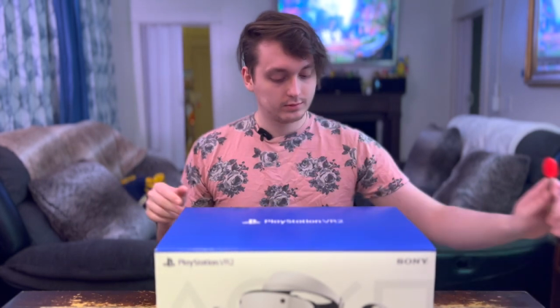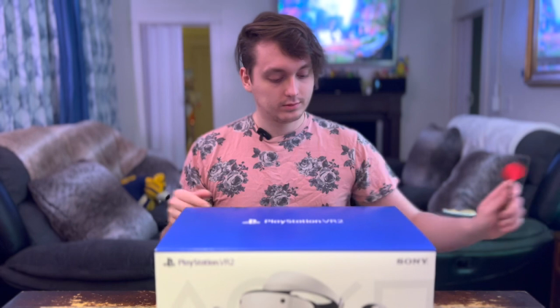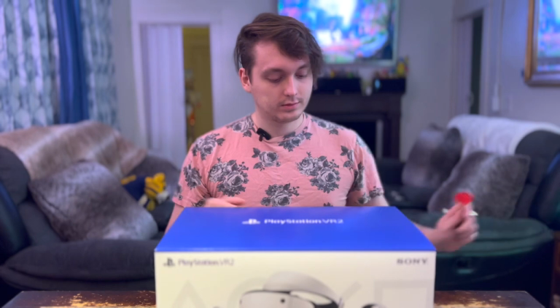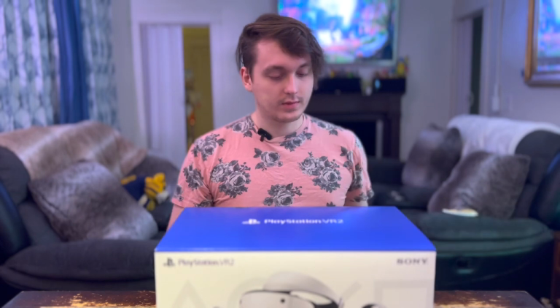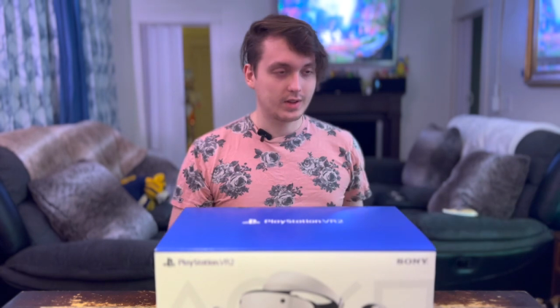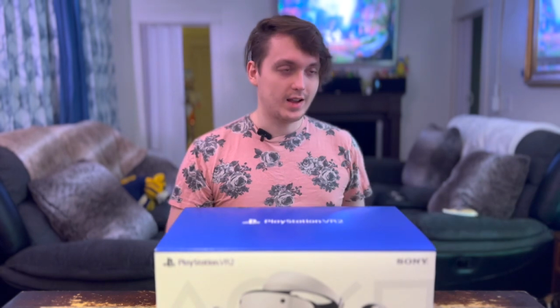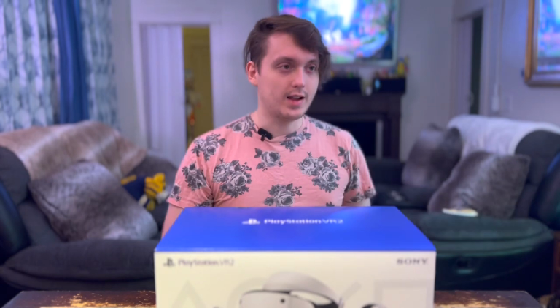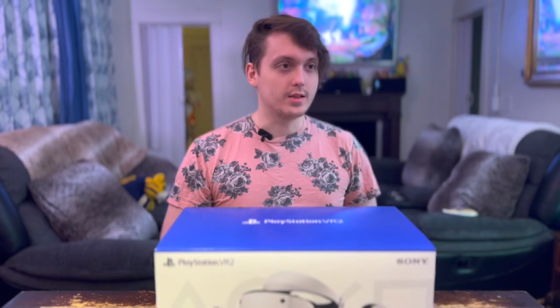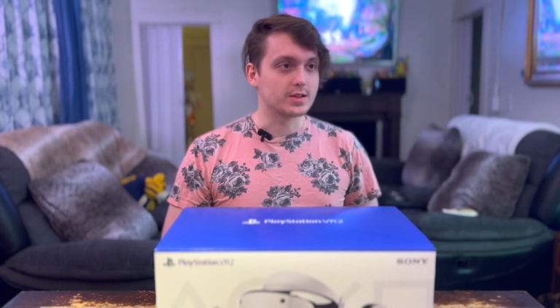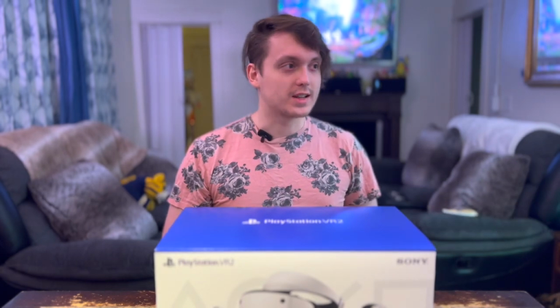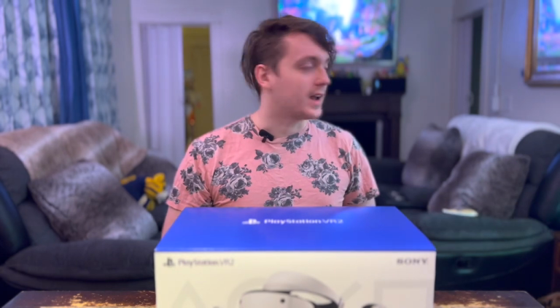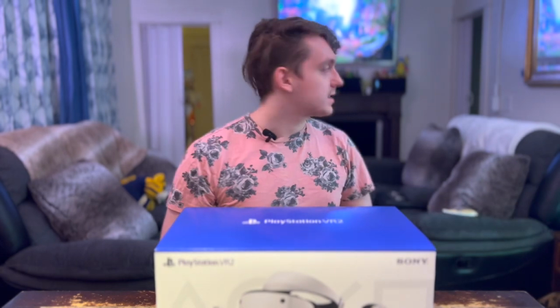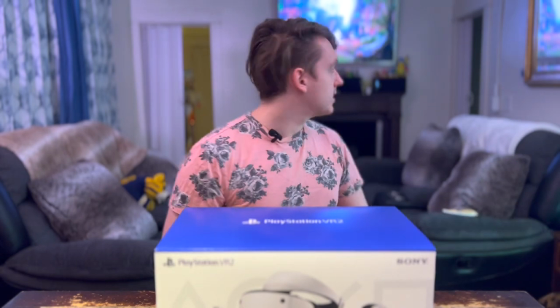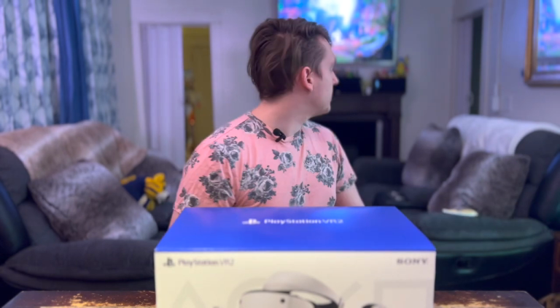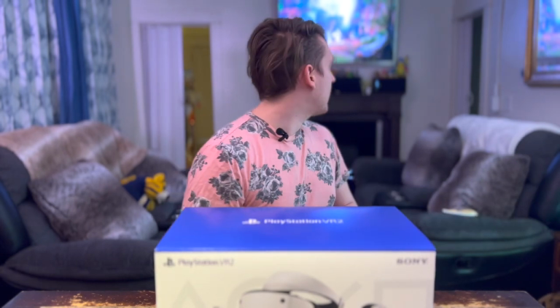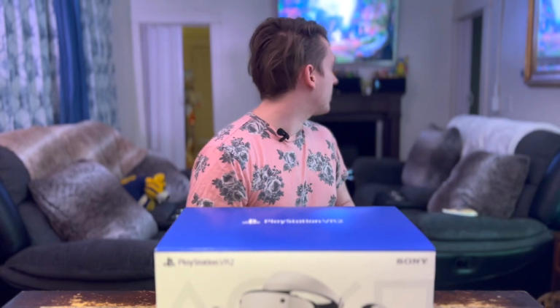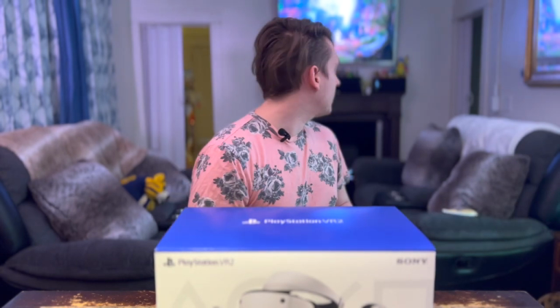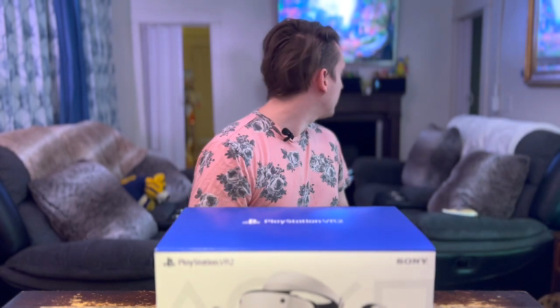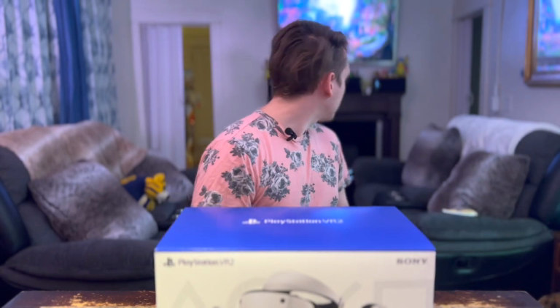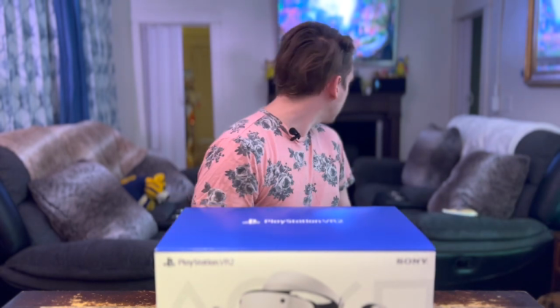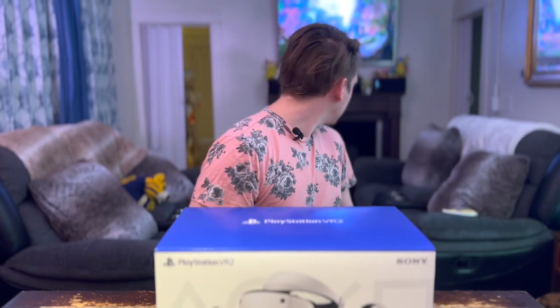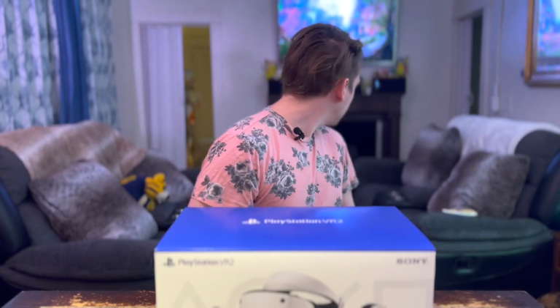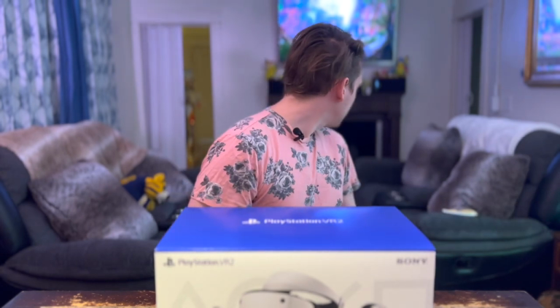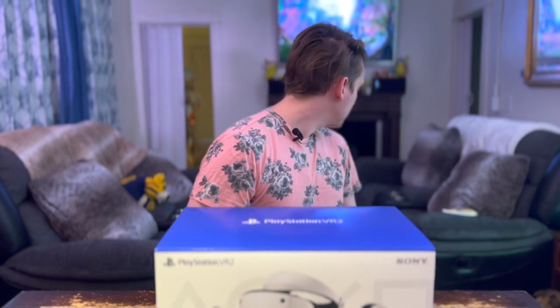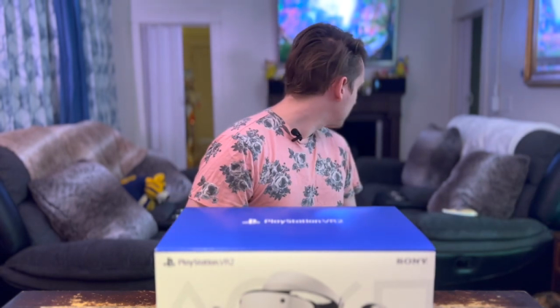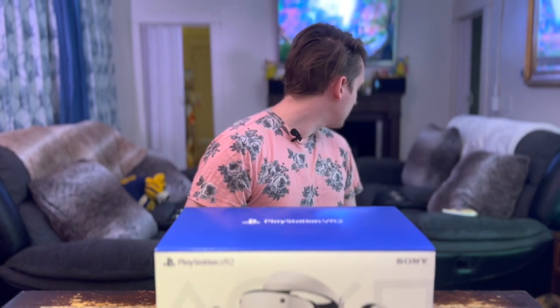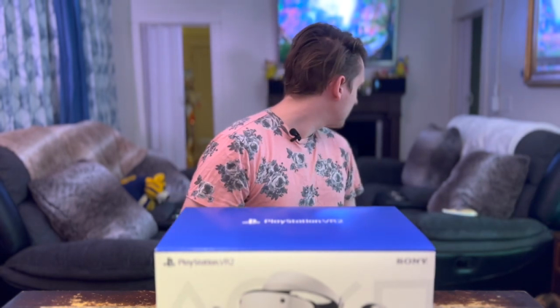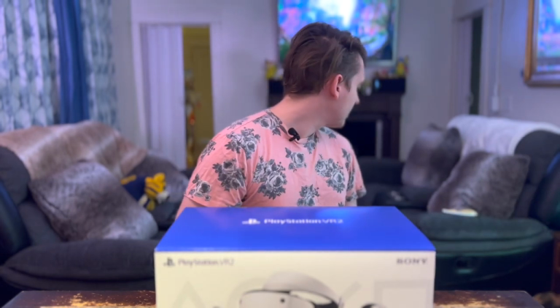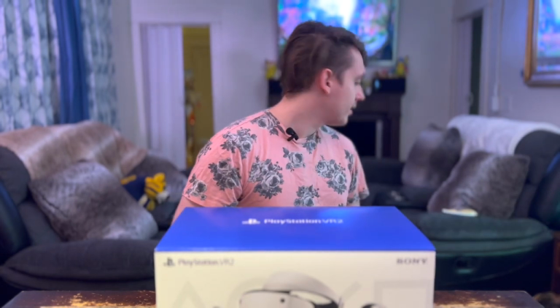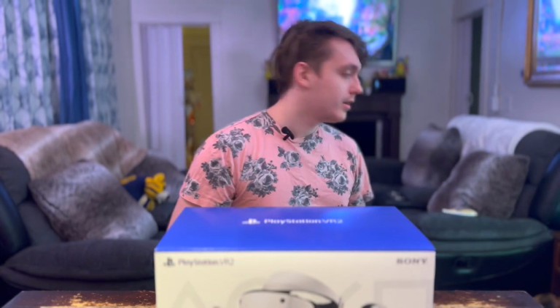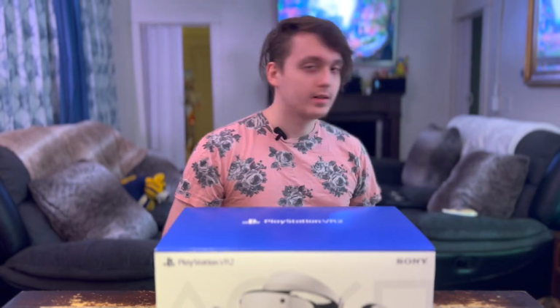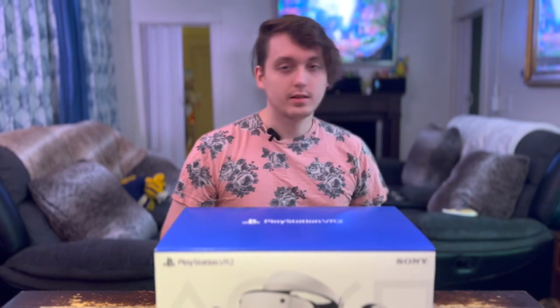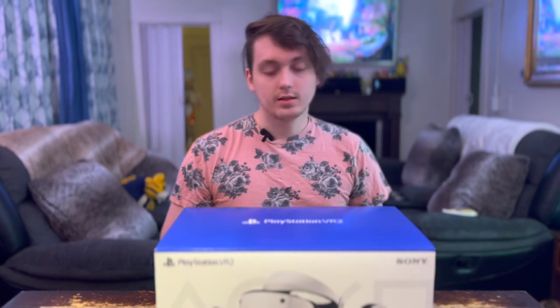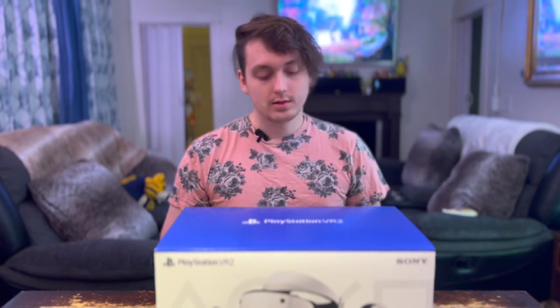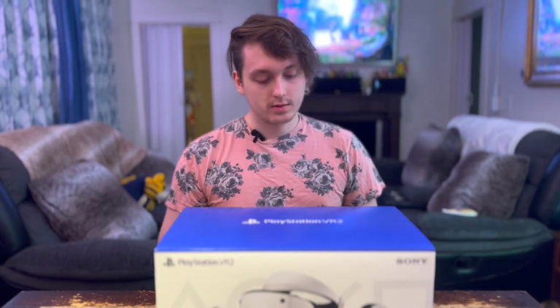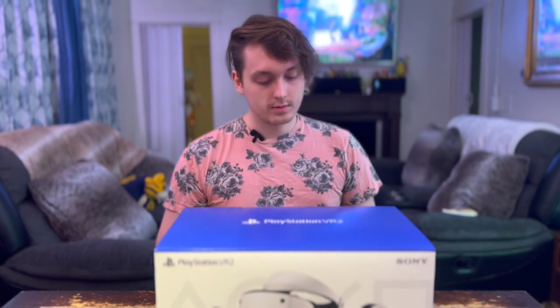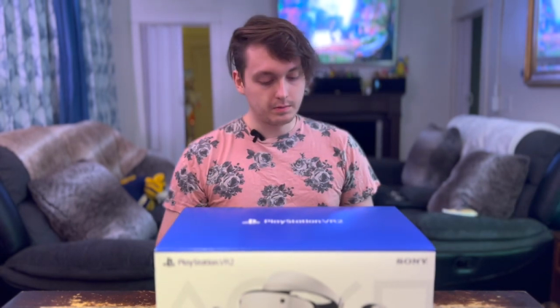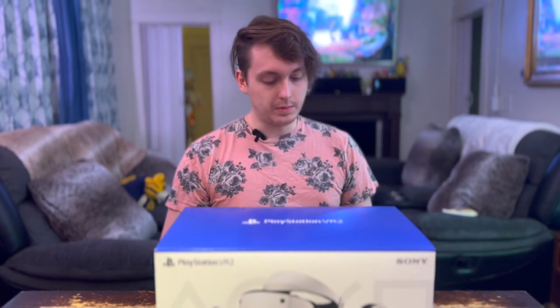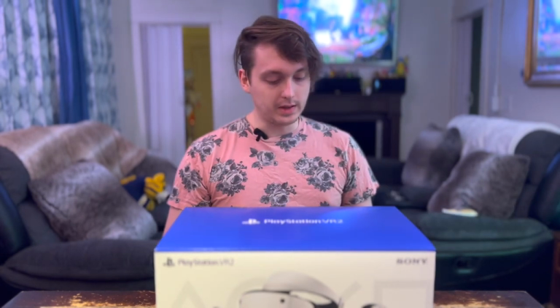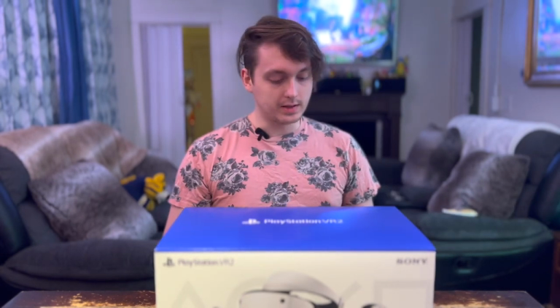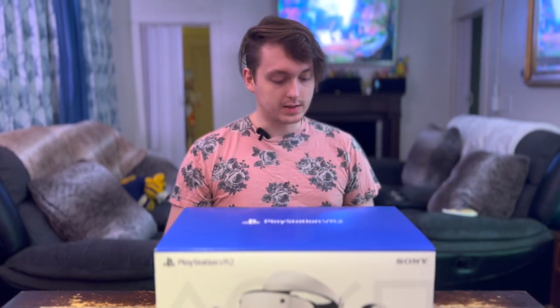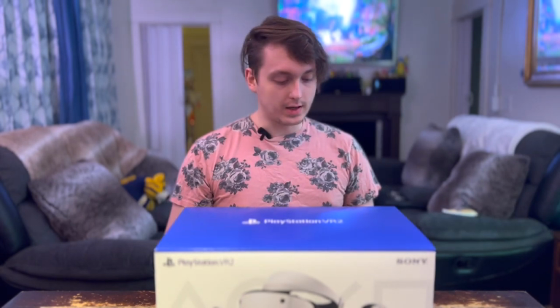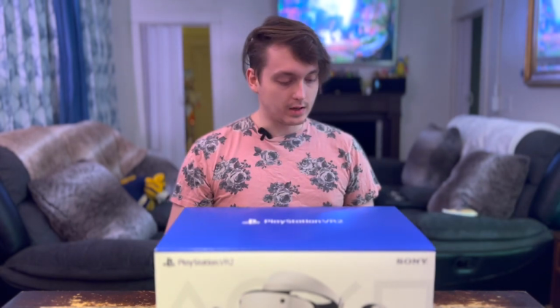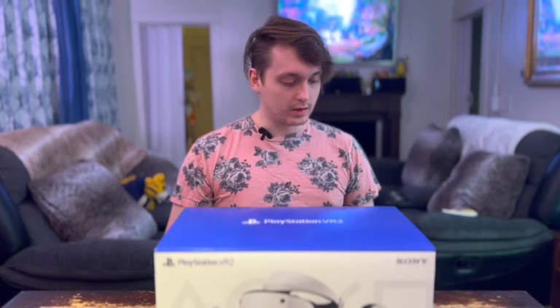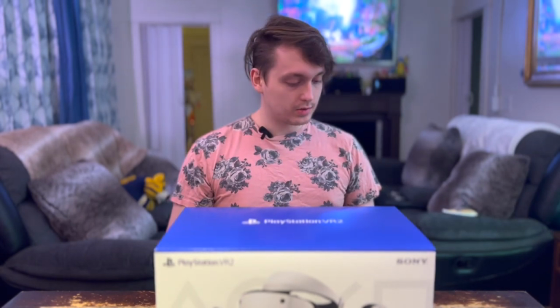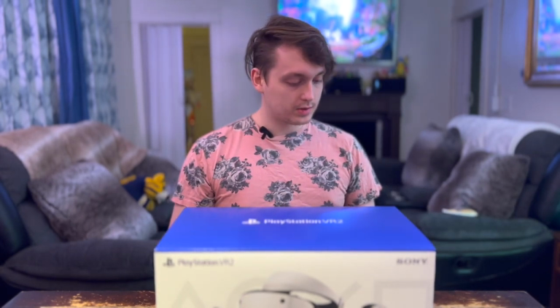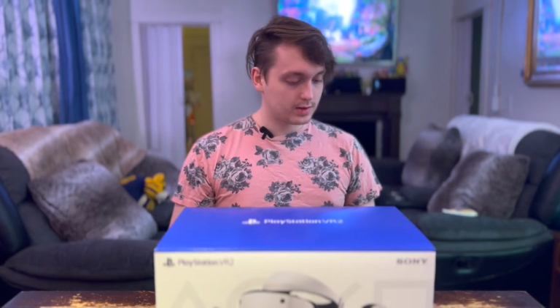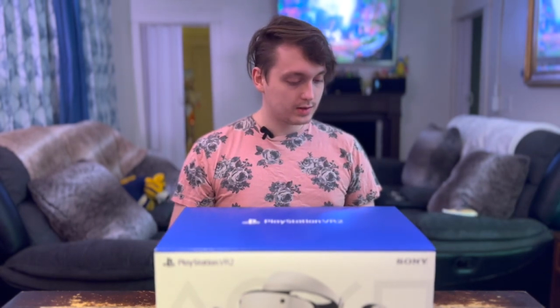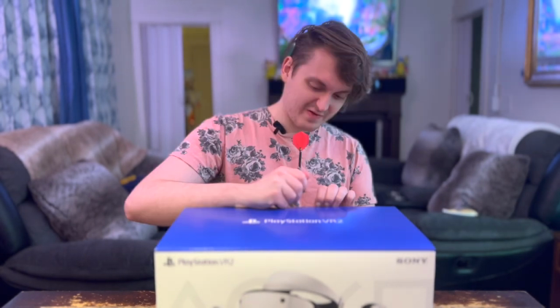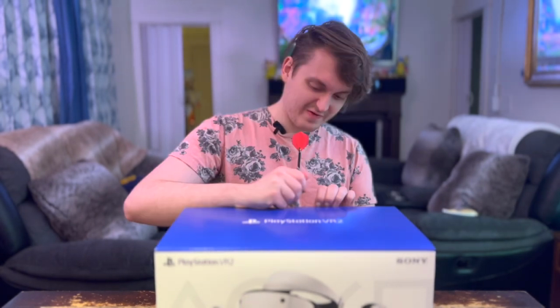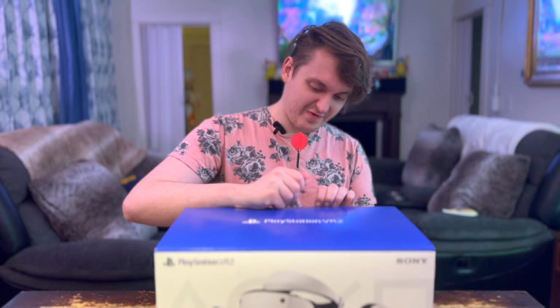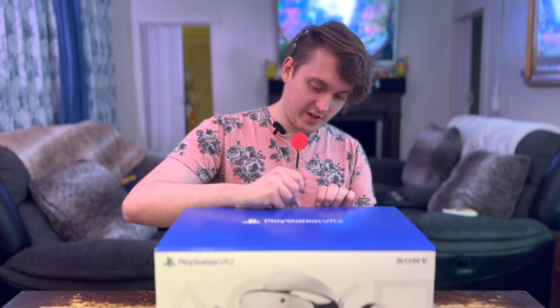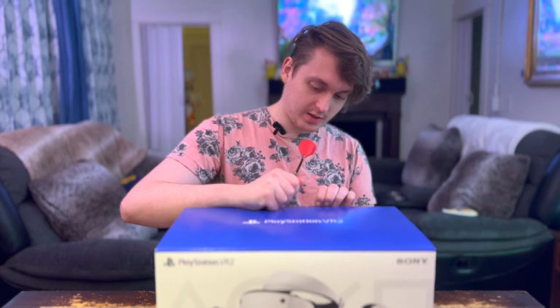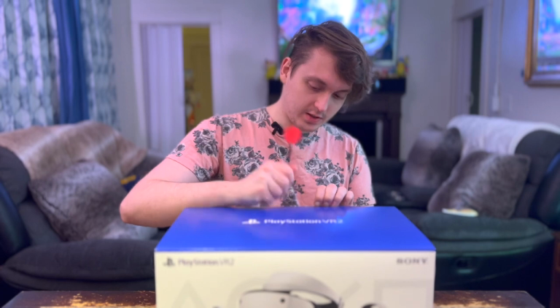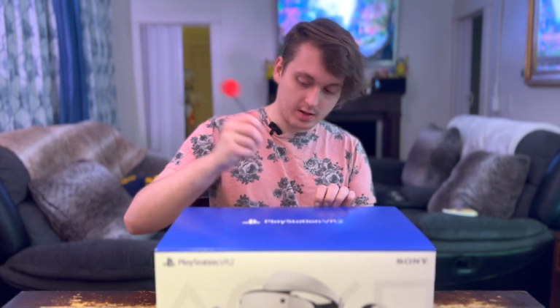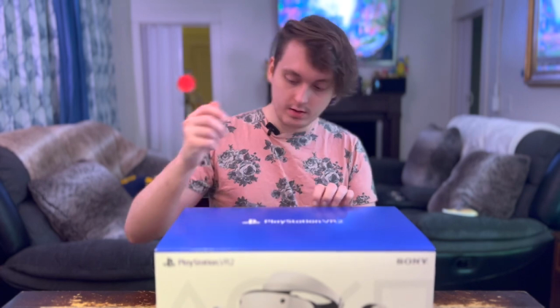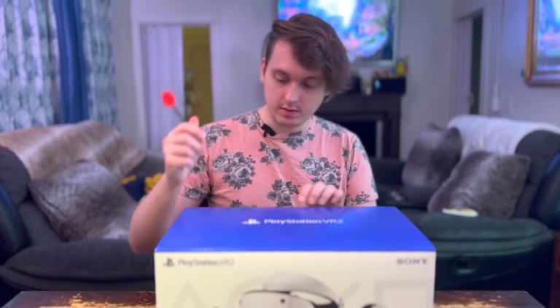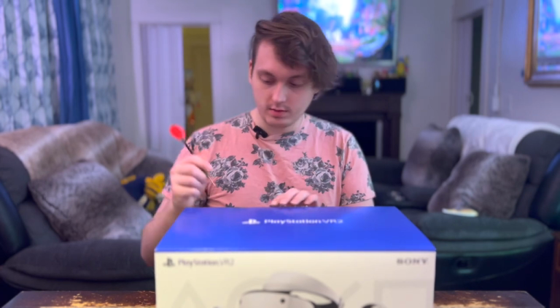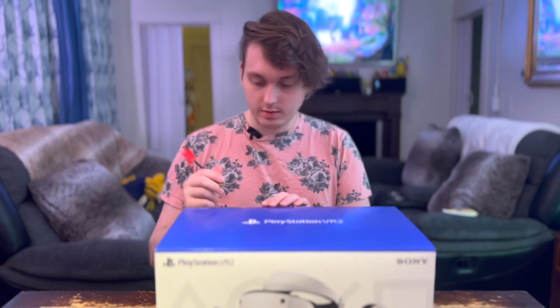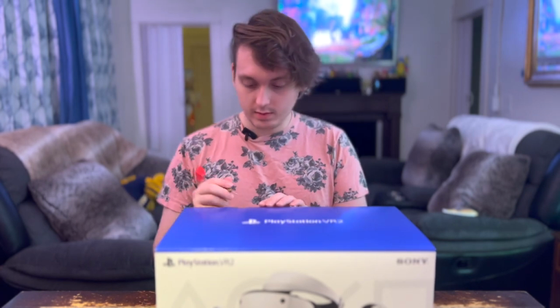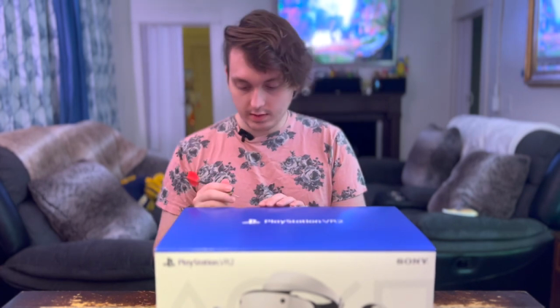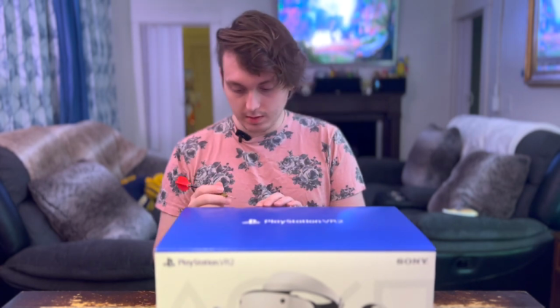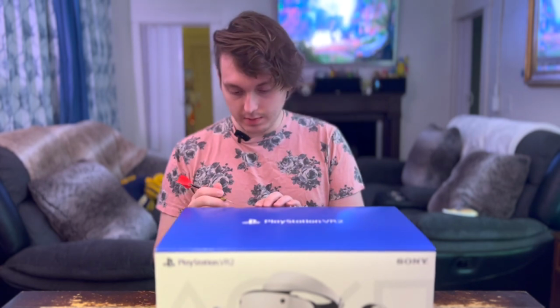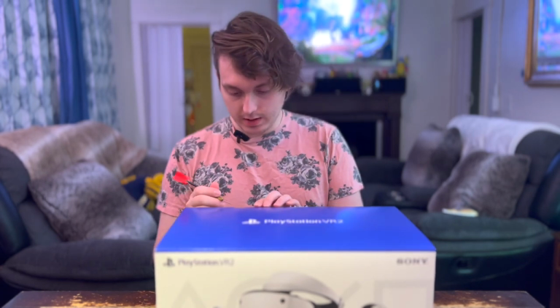There are cats in the background being psychos. Fancy Dart, help me out.